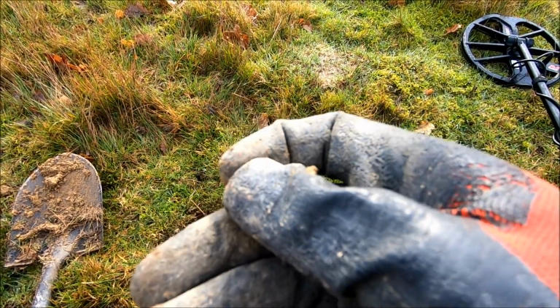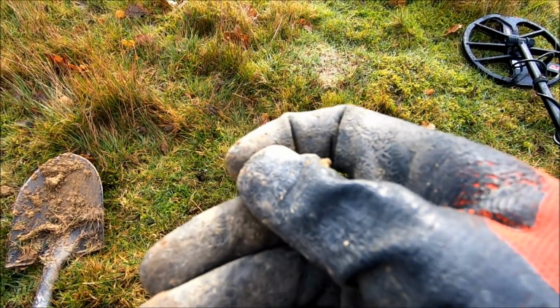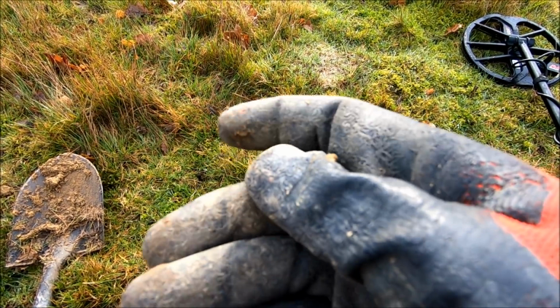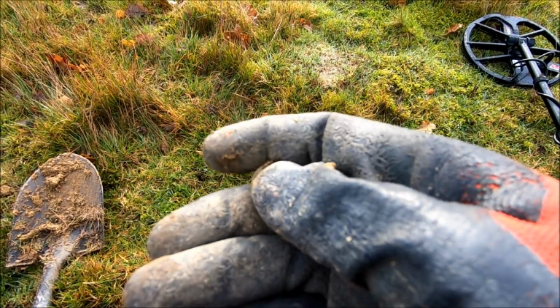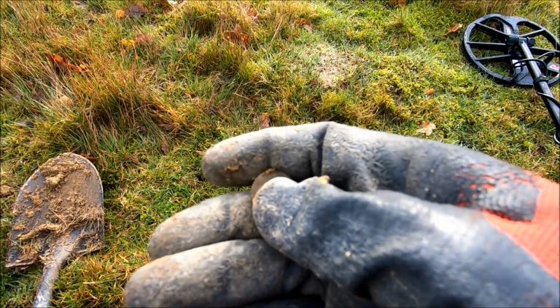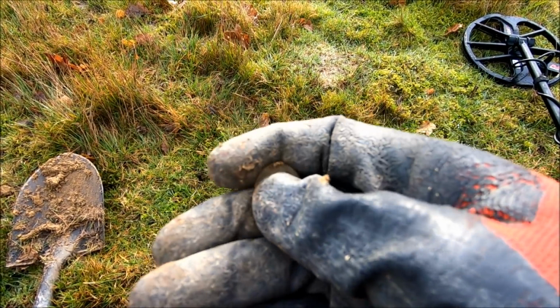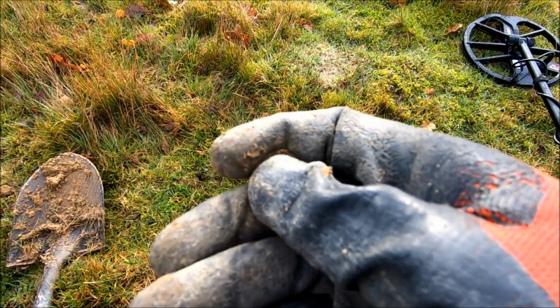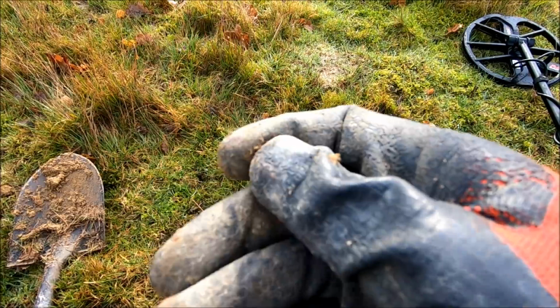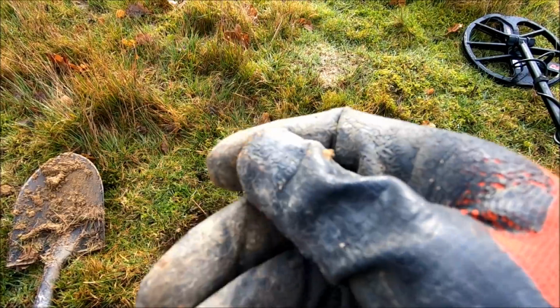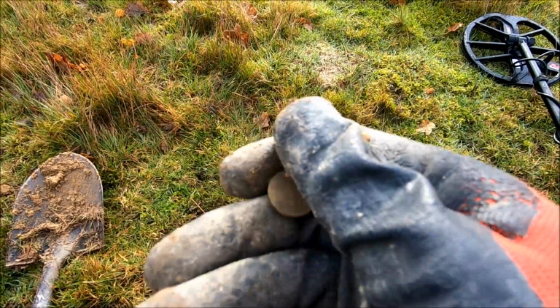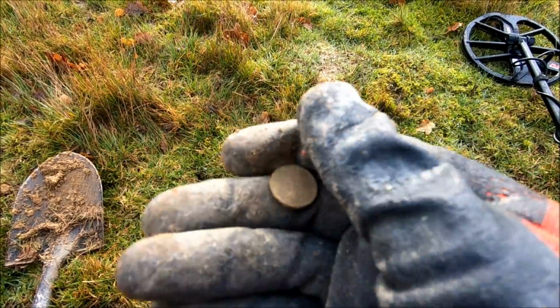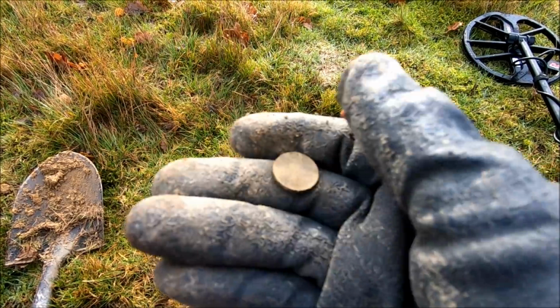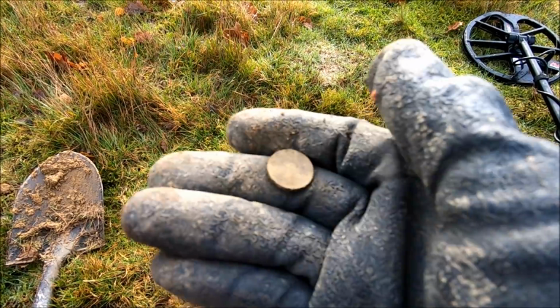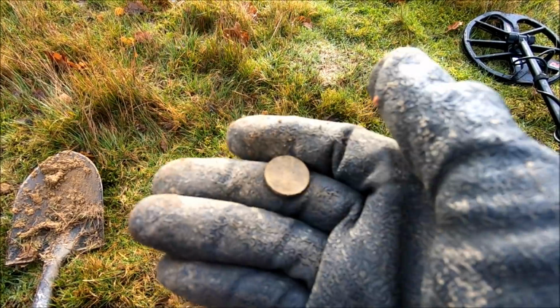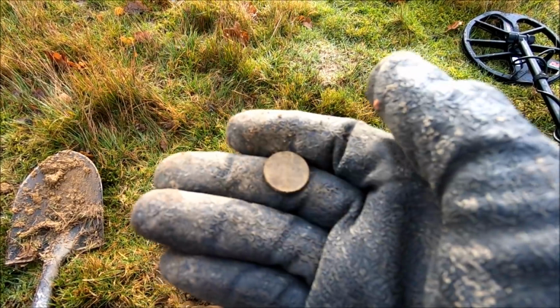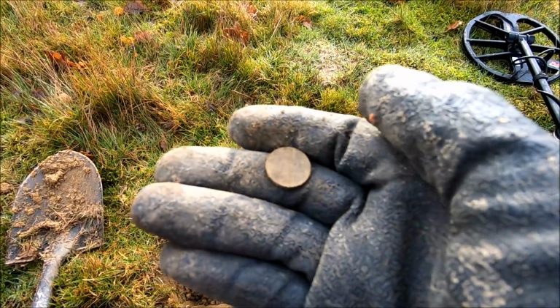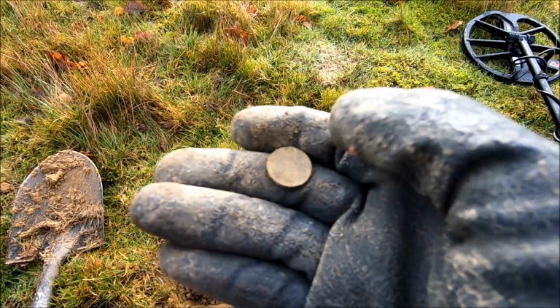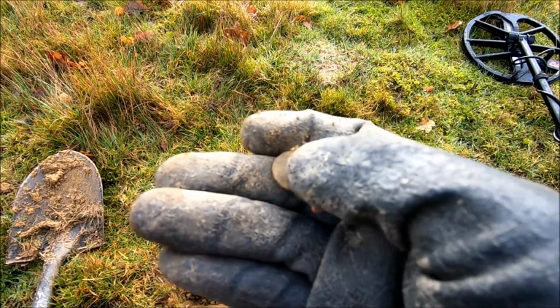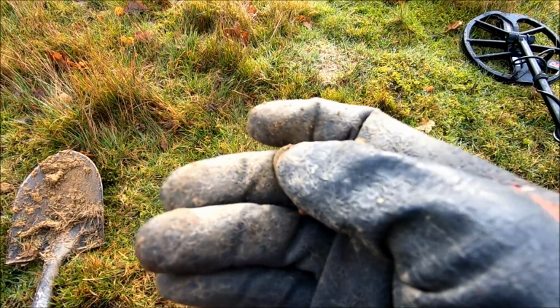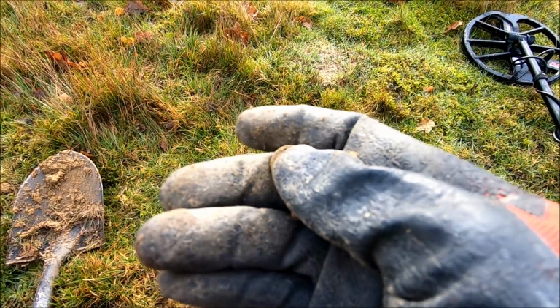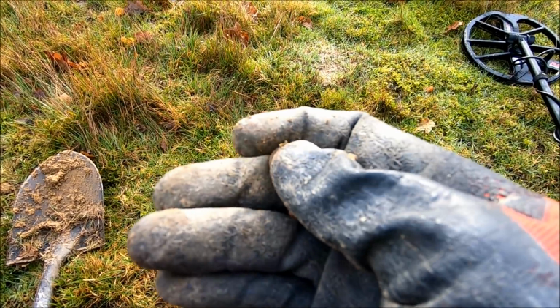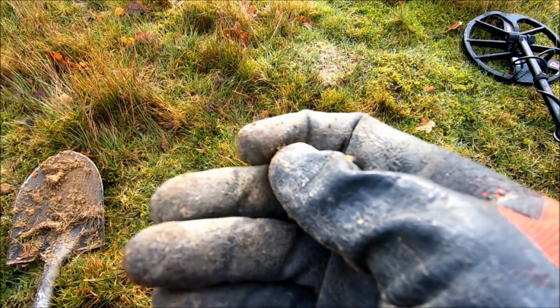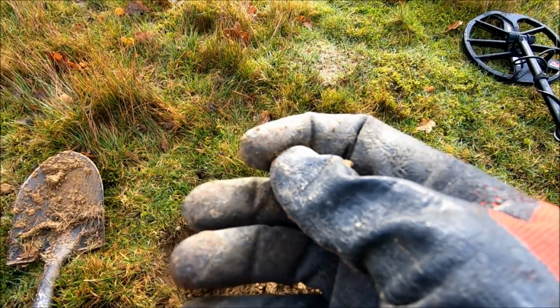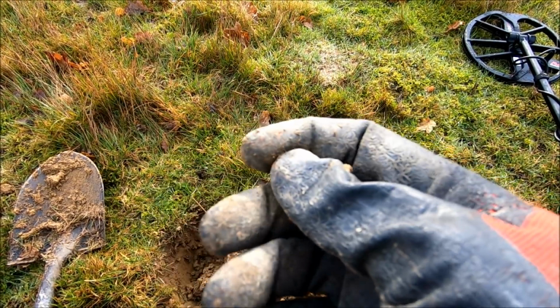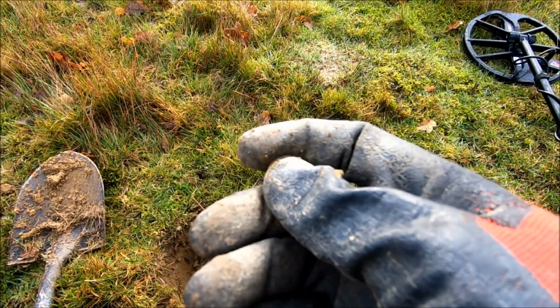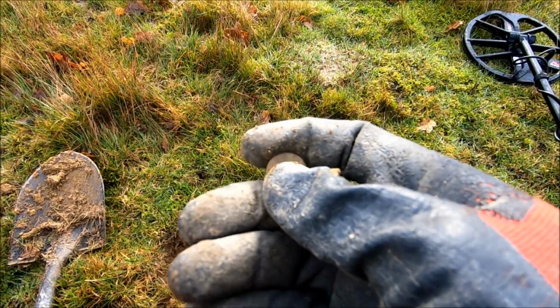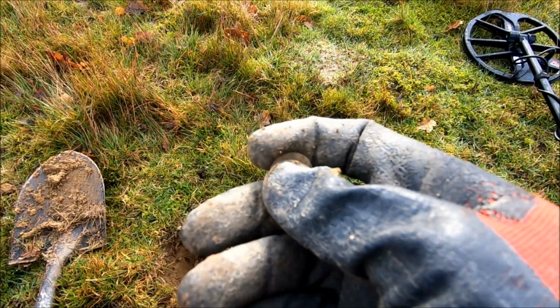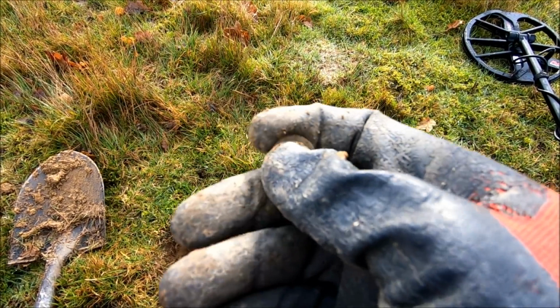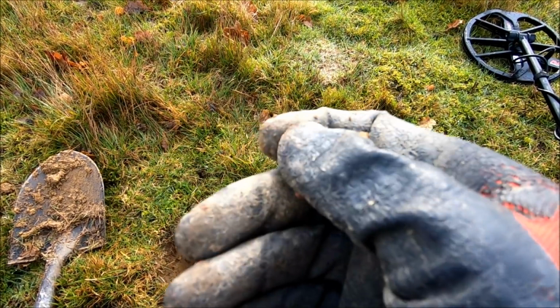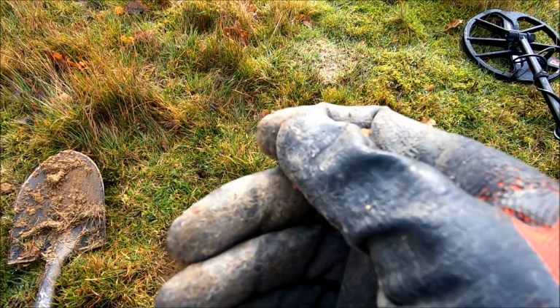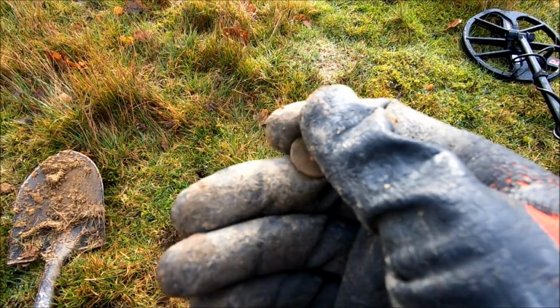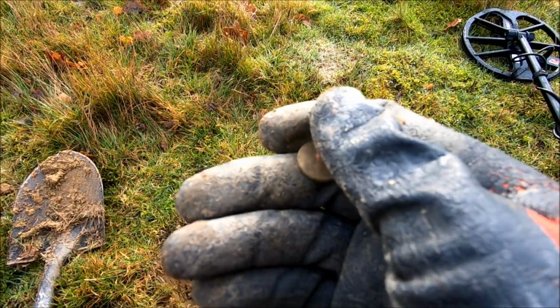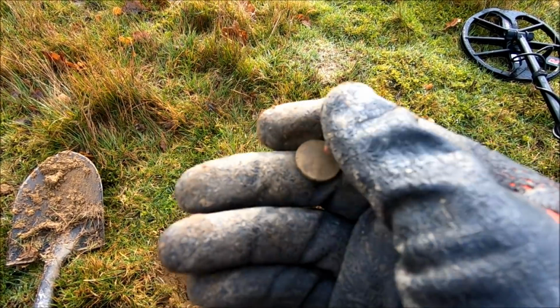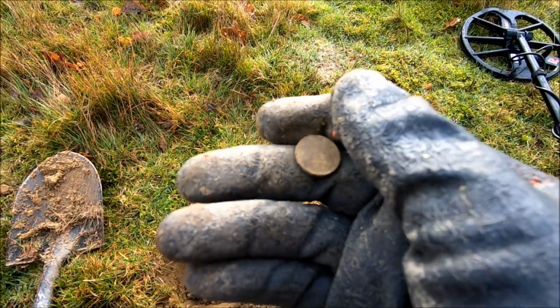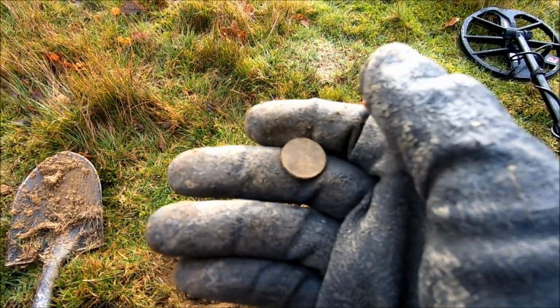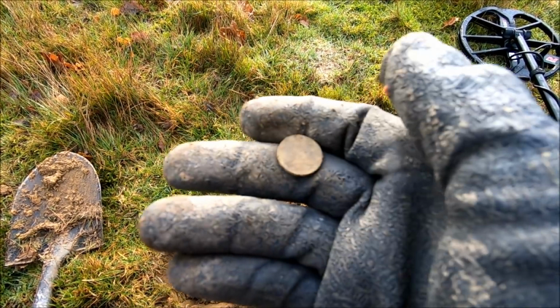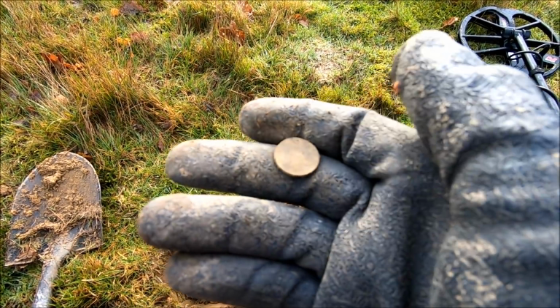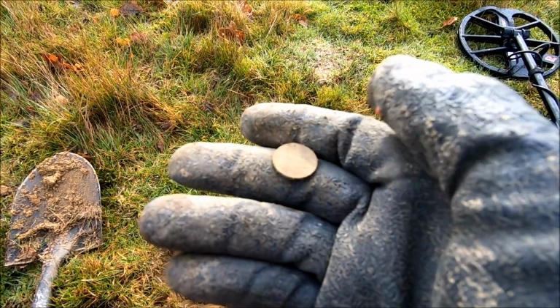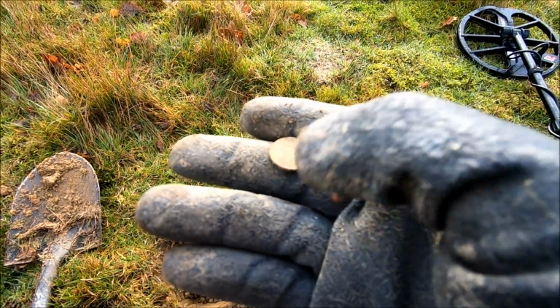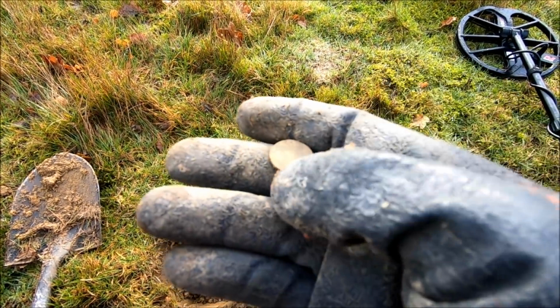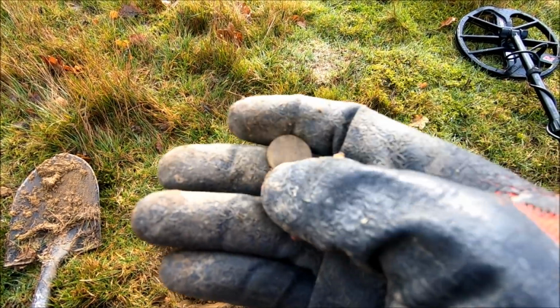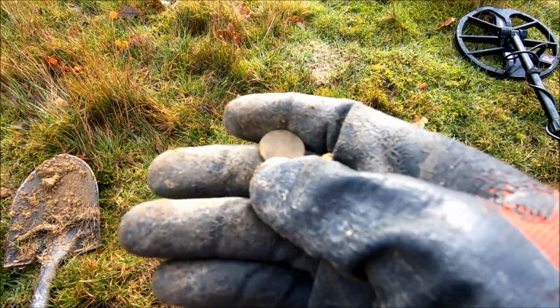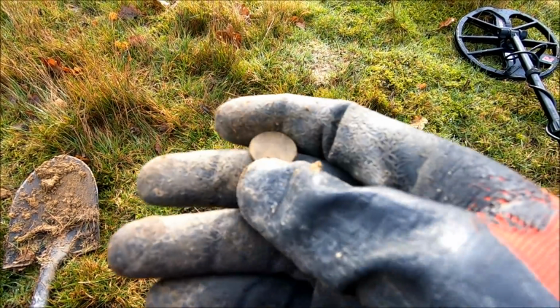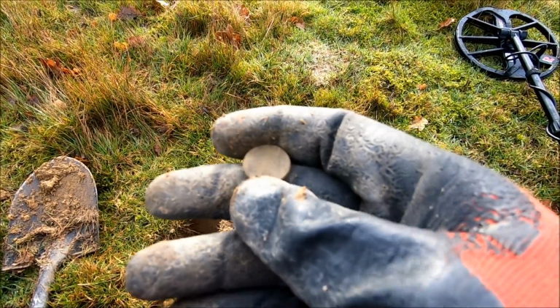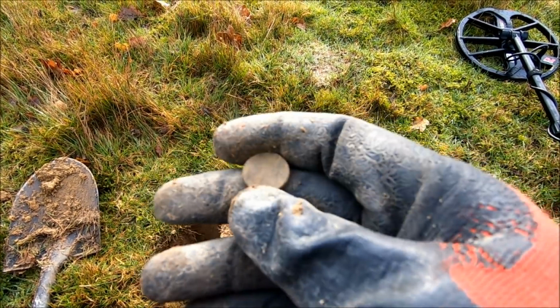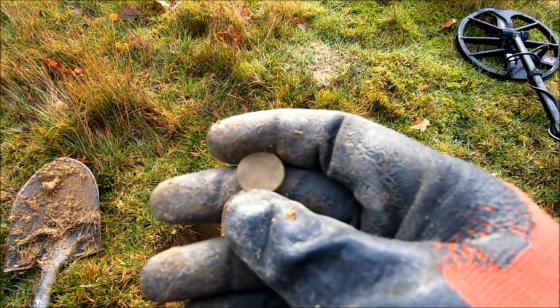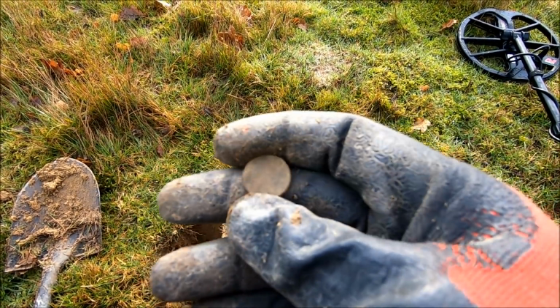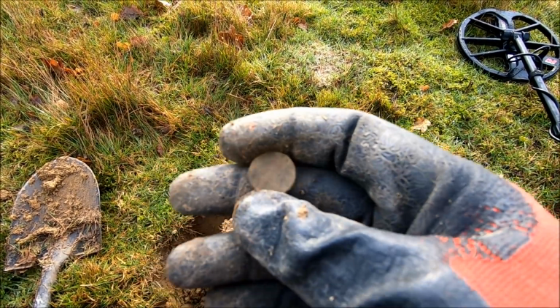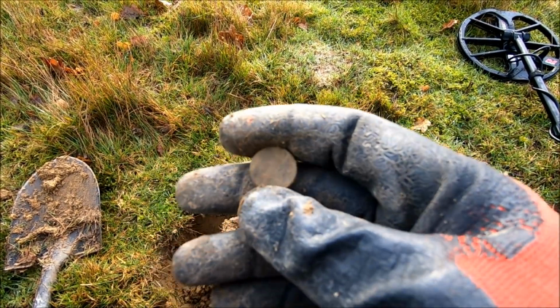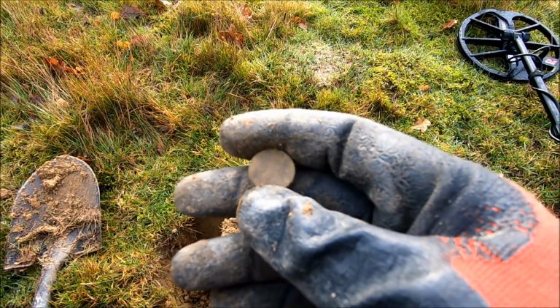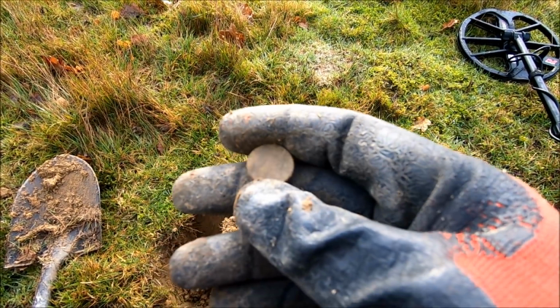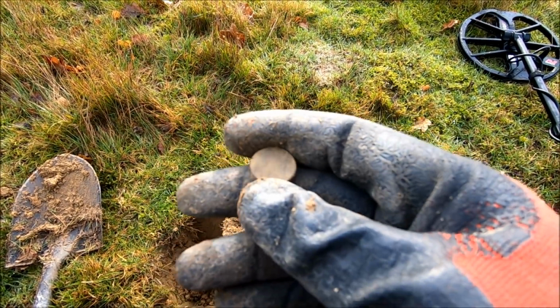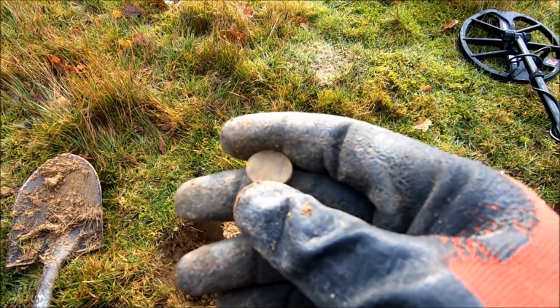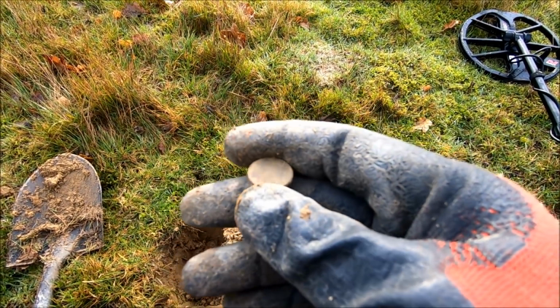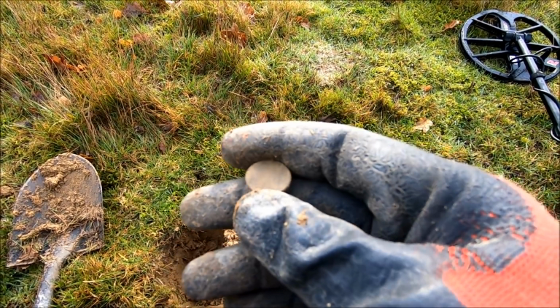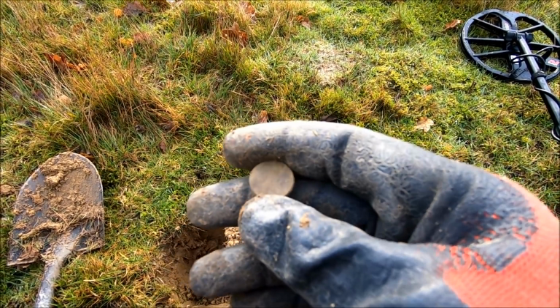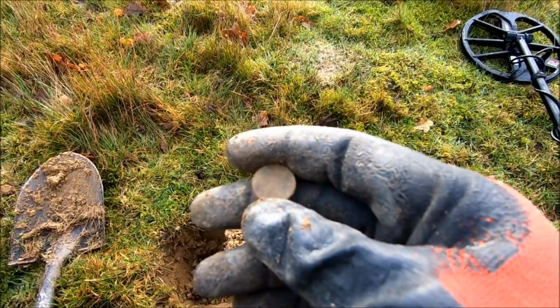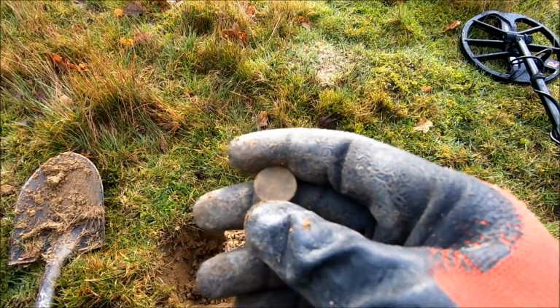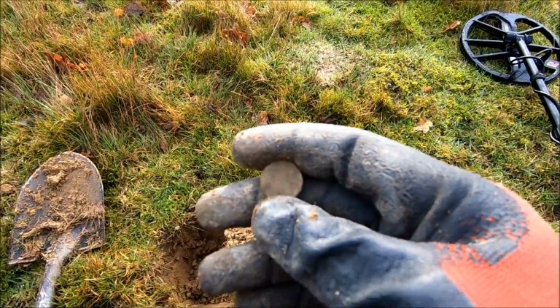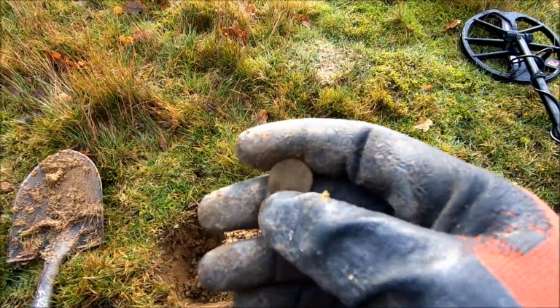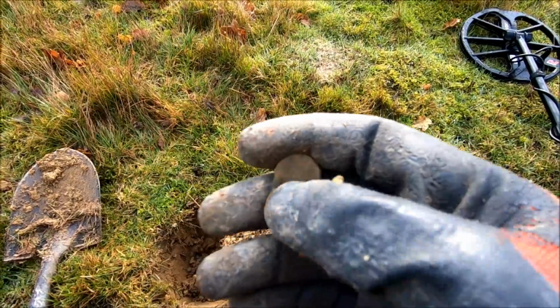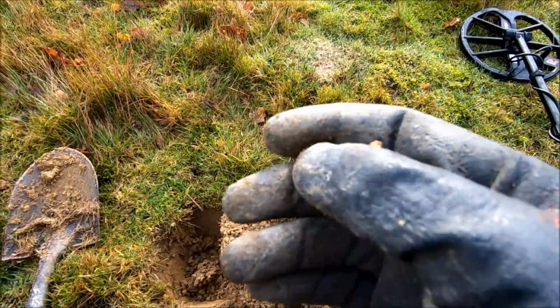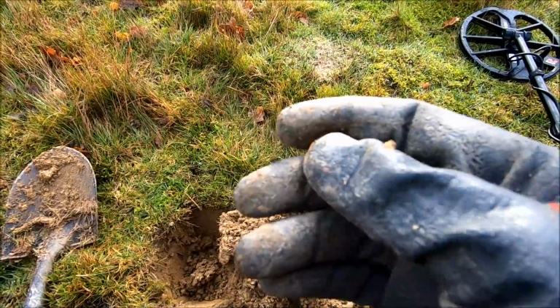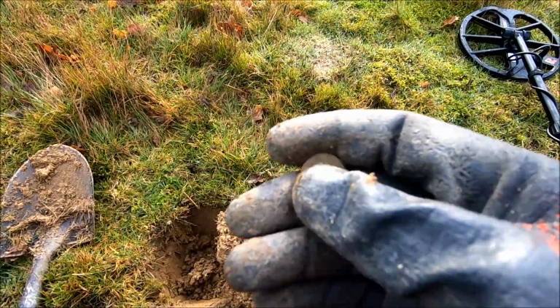And that is — oh, it's a five pence. I've got a good mind to put that back in the hole.